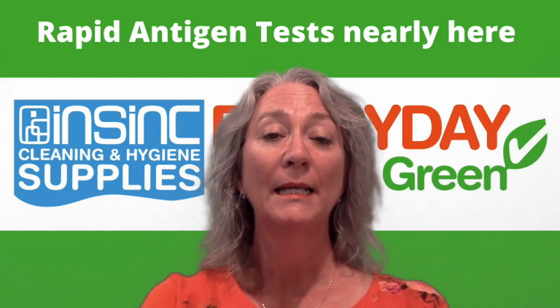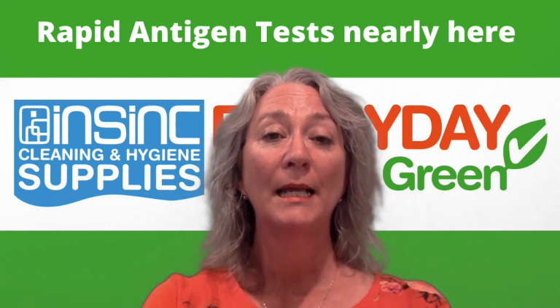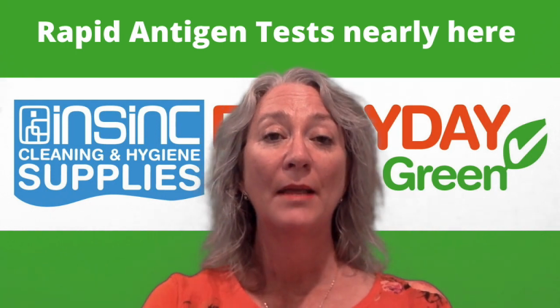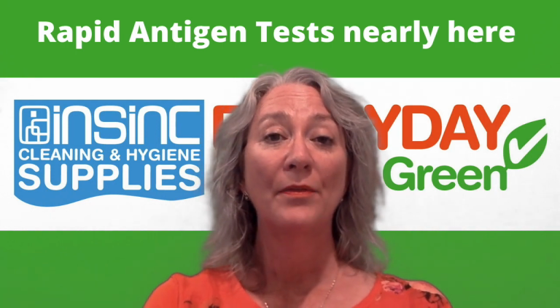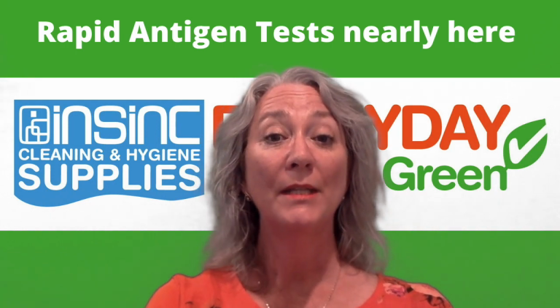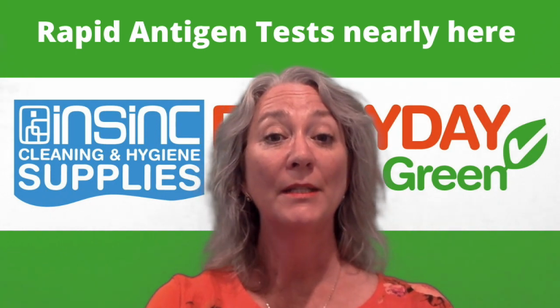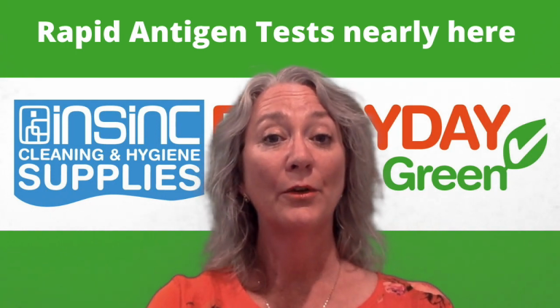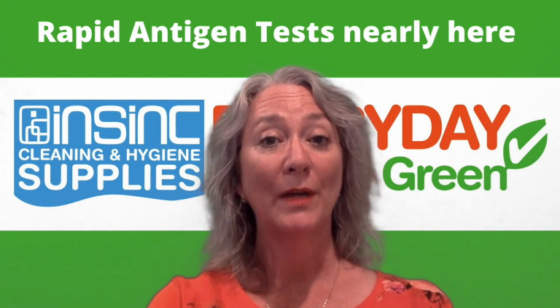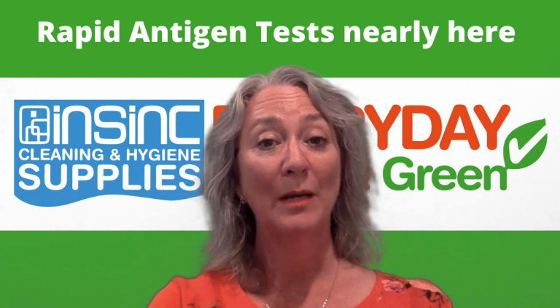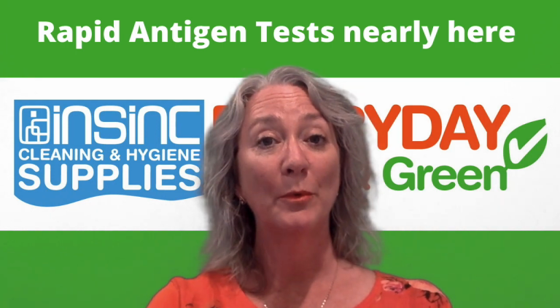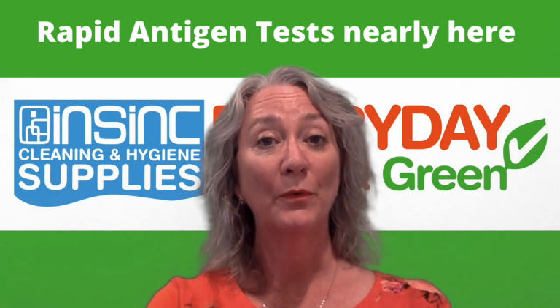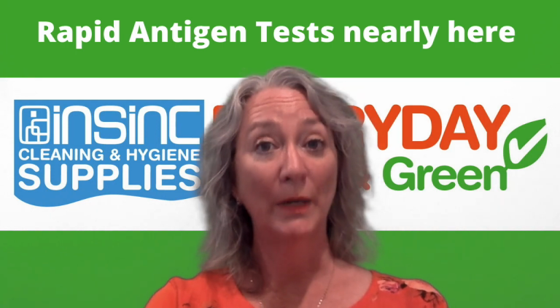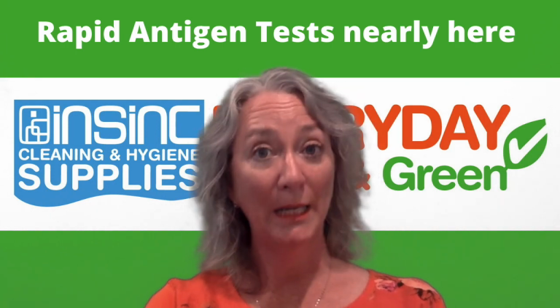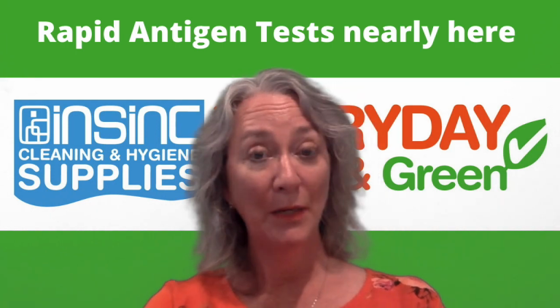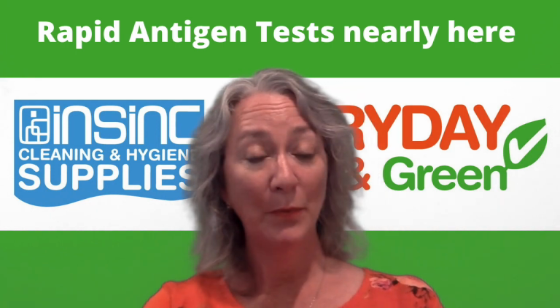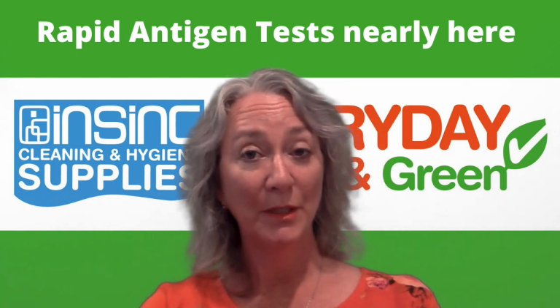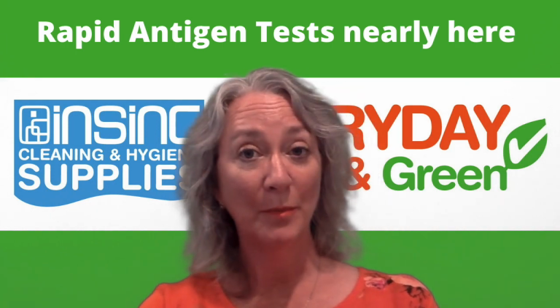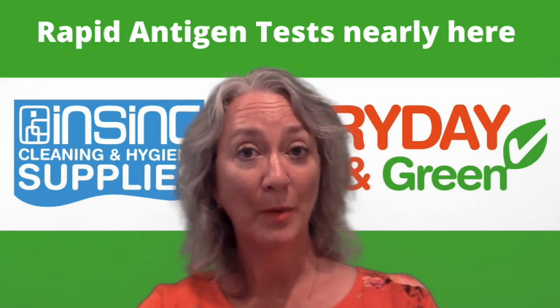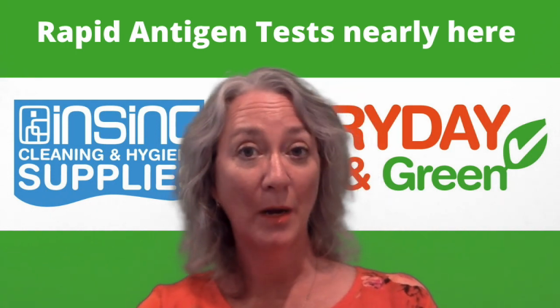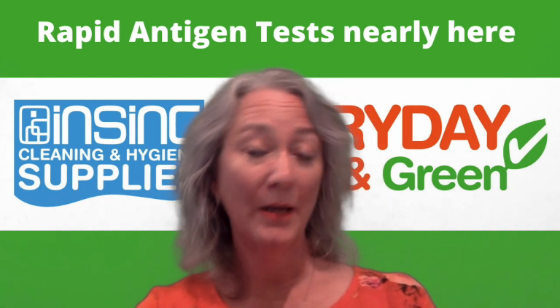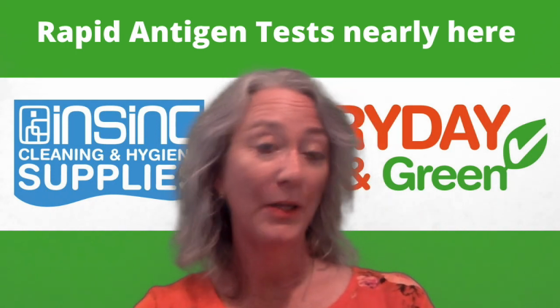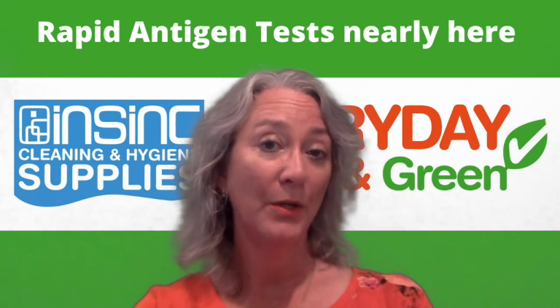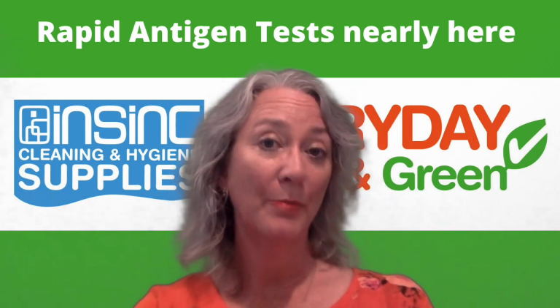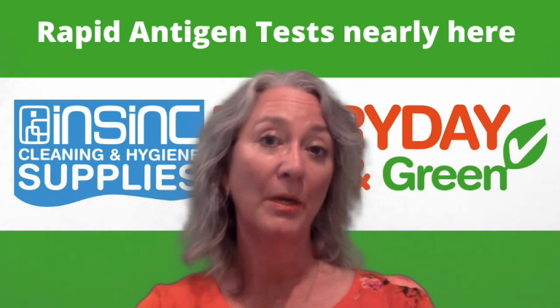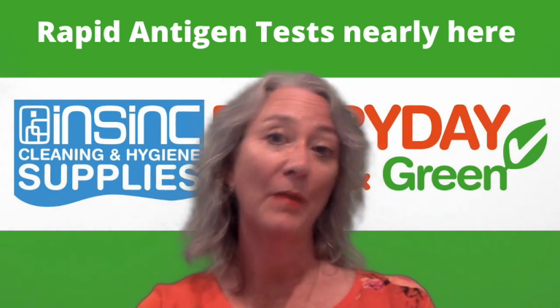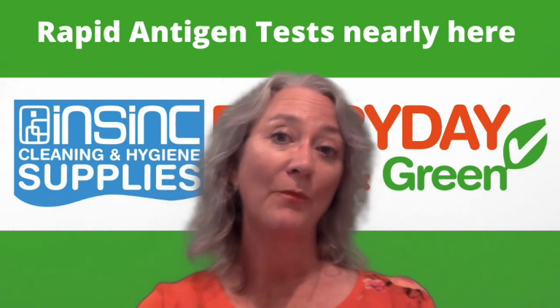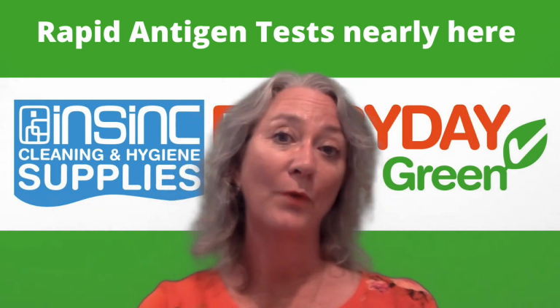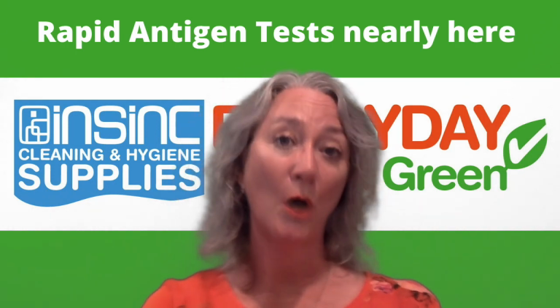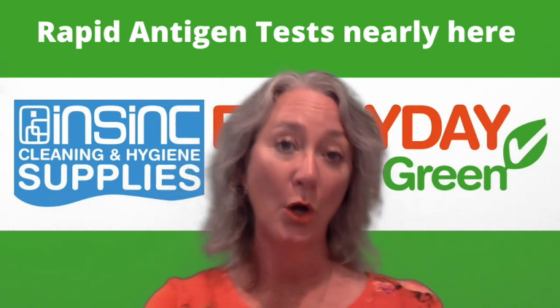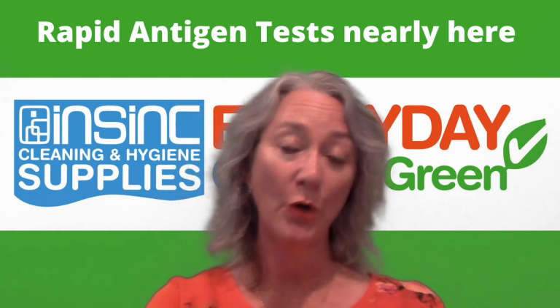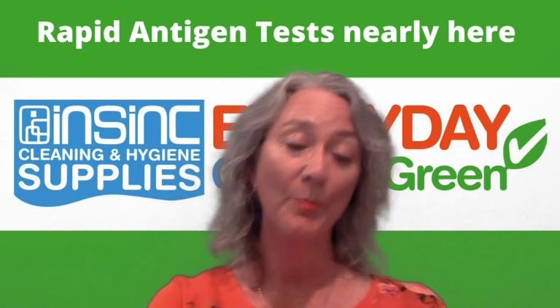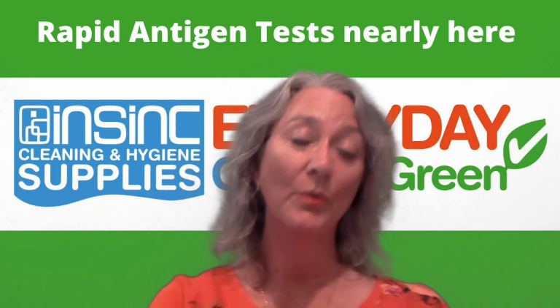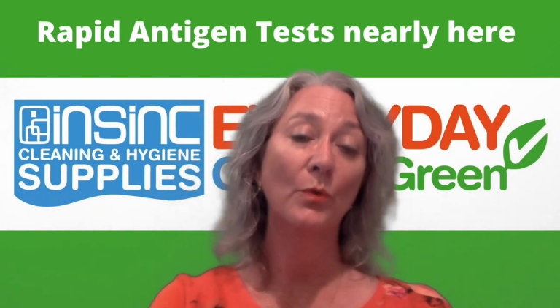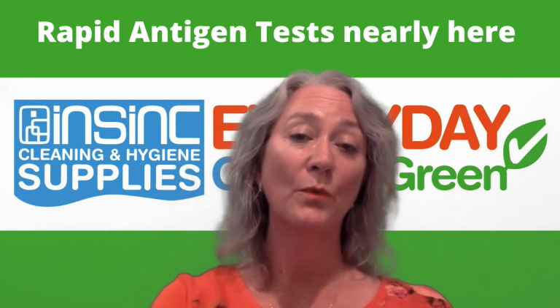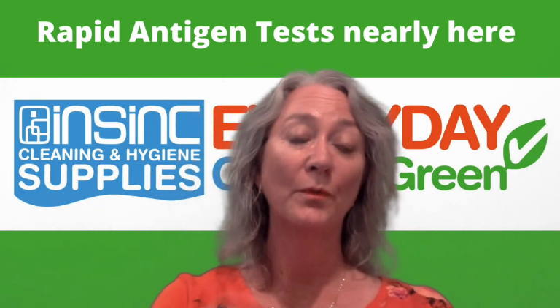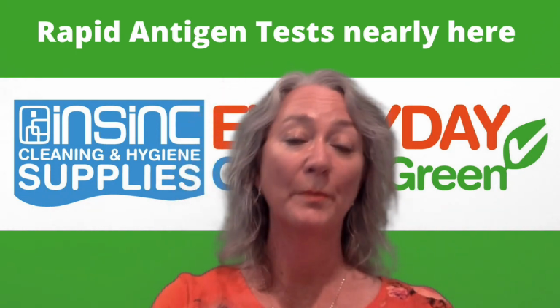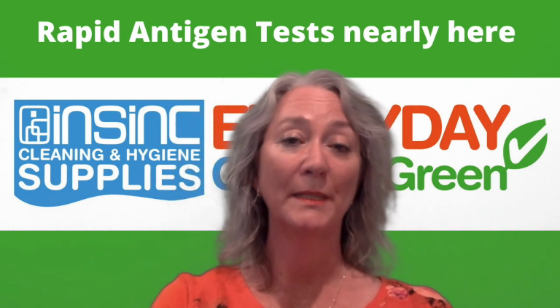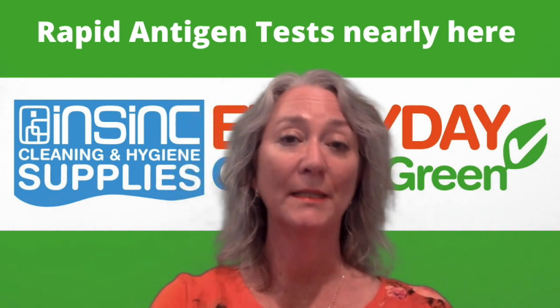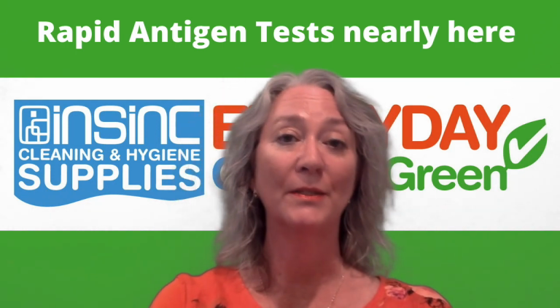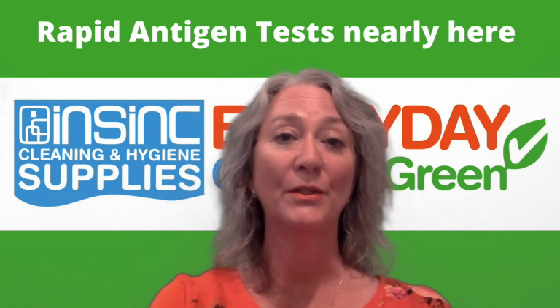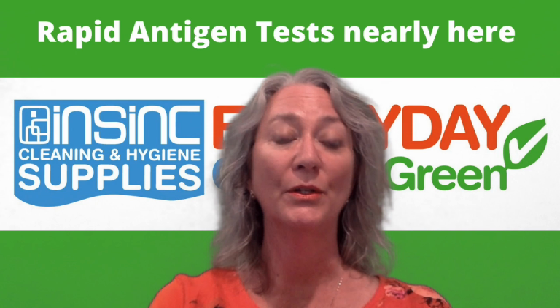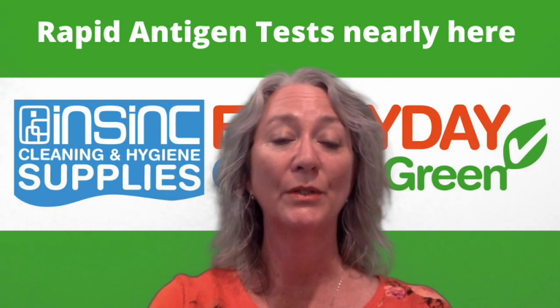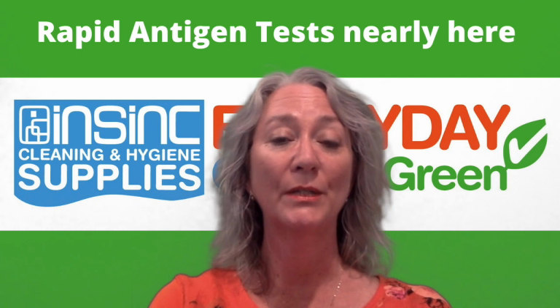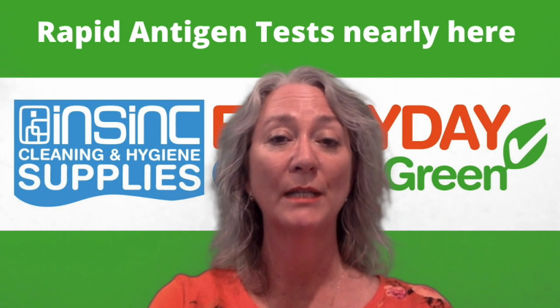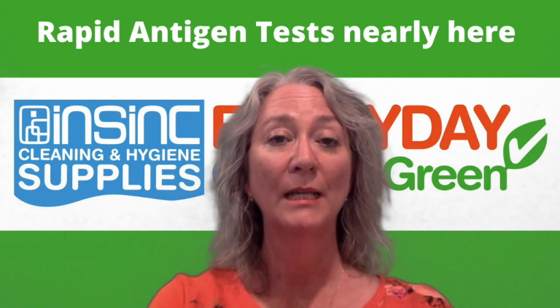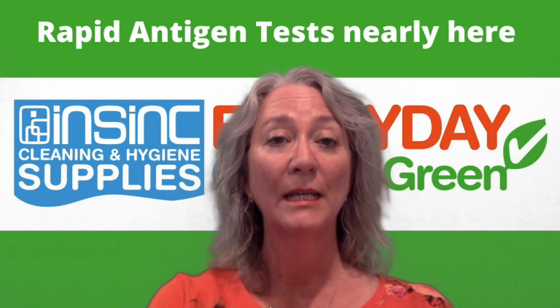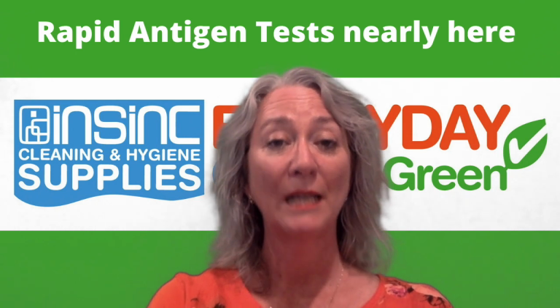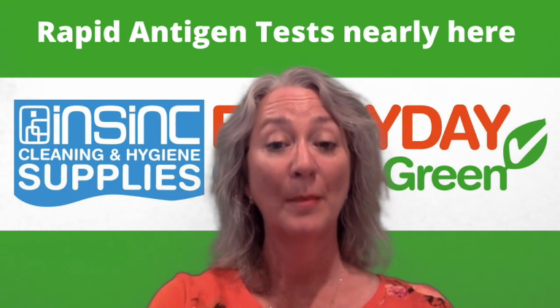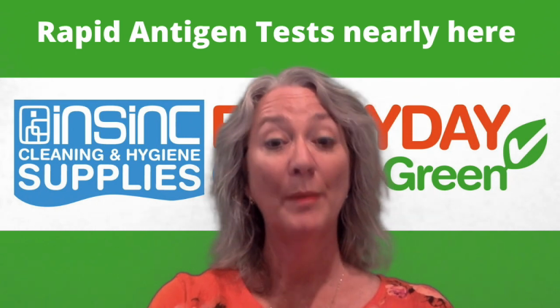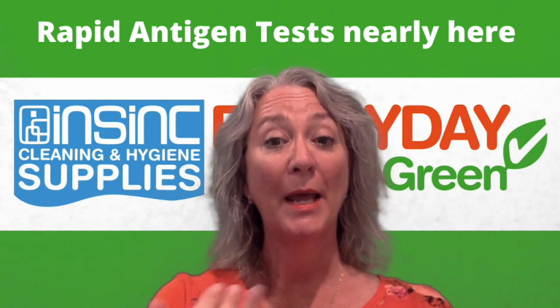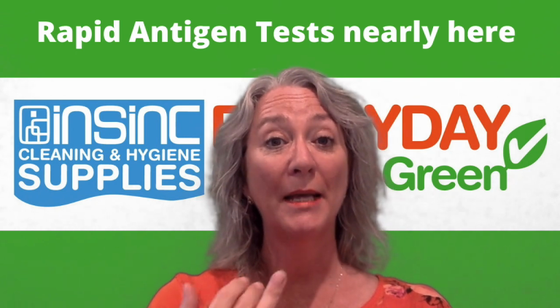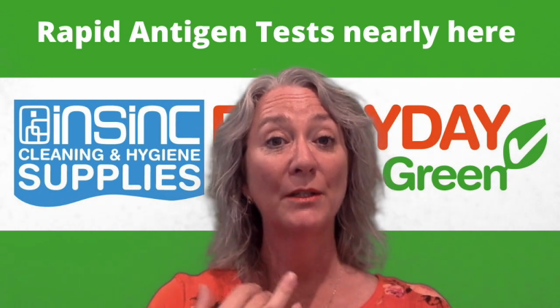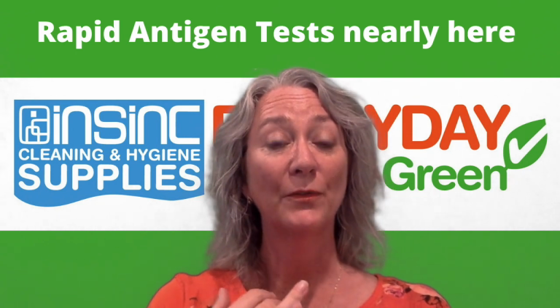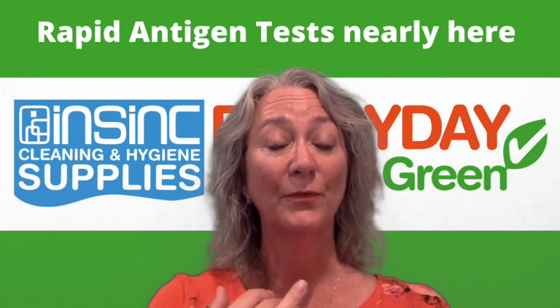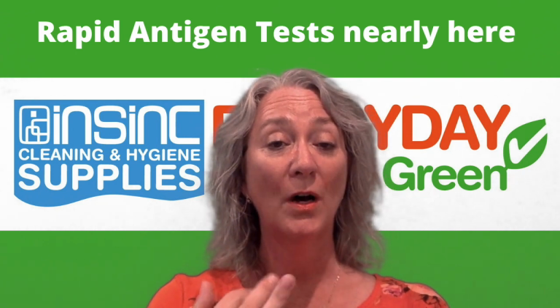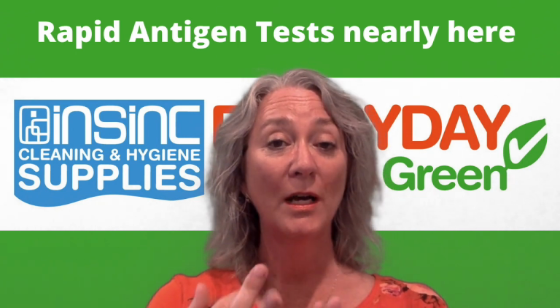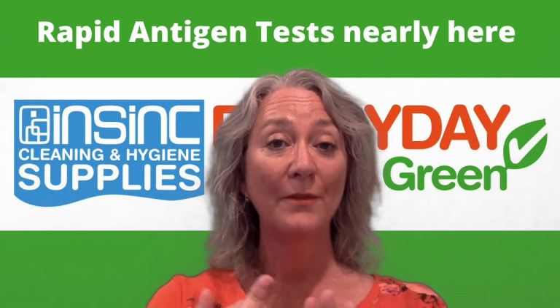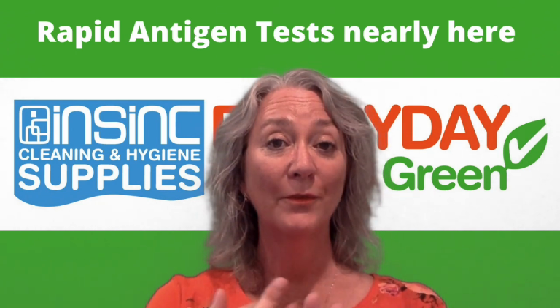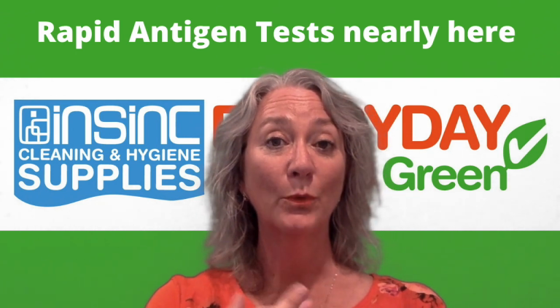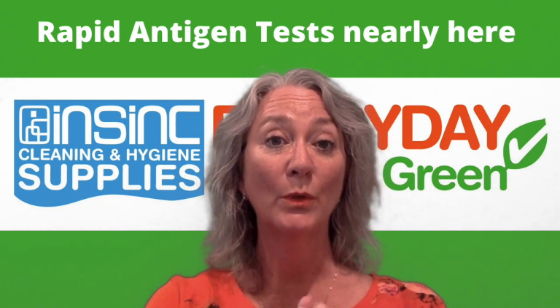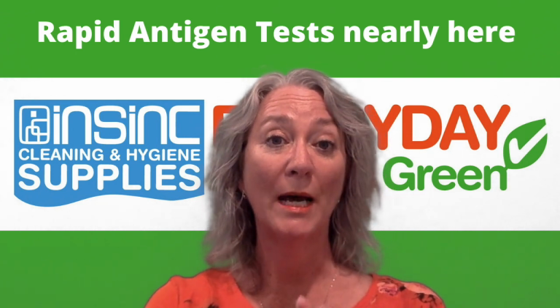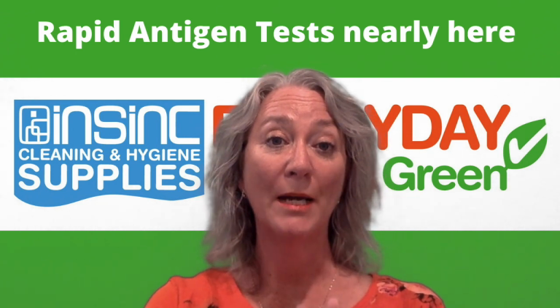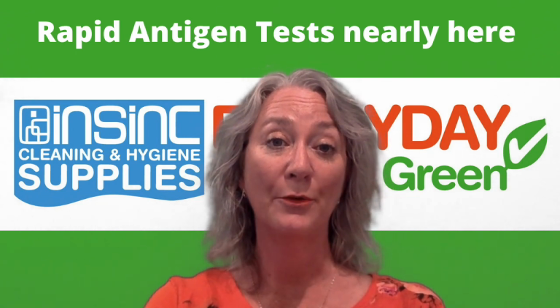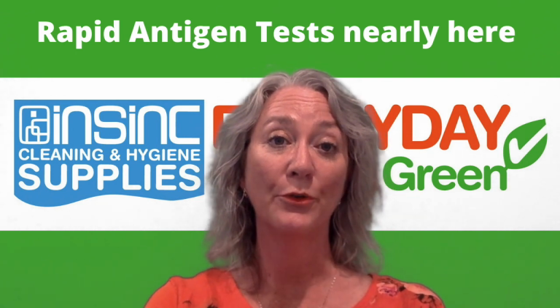These are available for anyone to buy — you can buy them for home or for business use. They come in packs of five or one hundred.